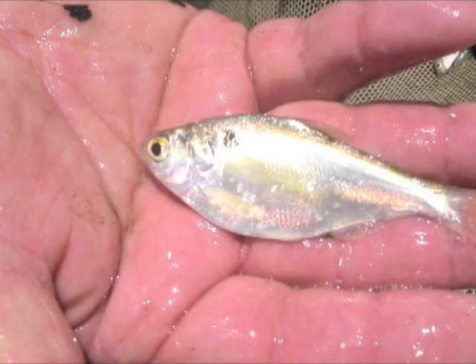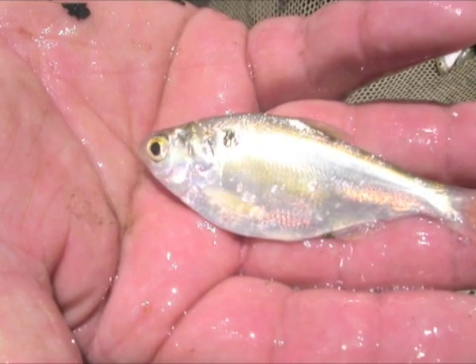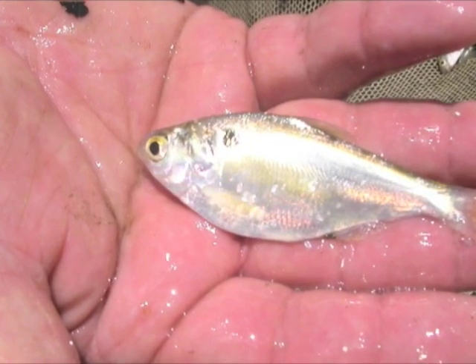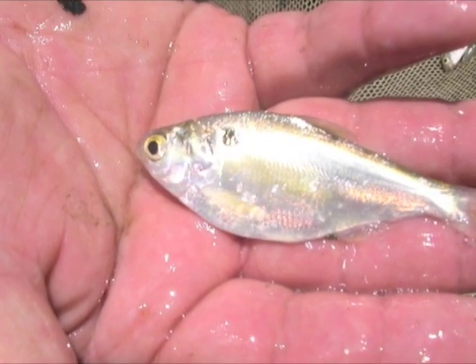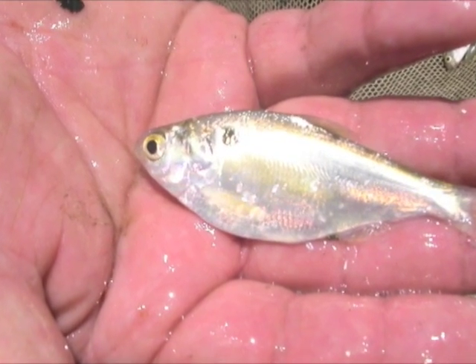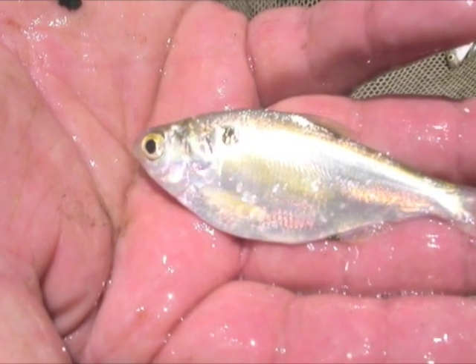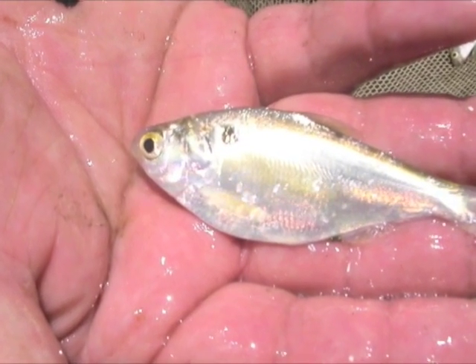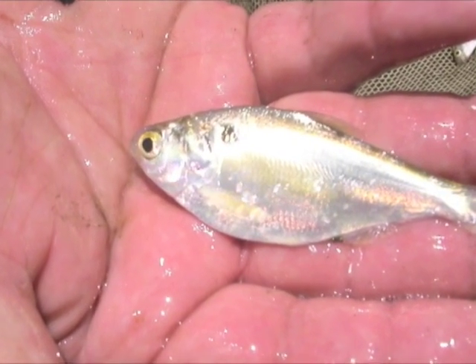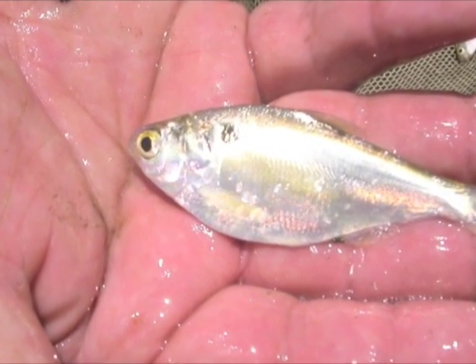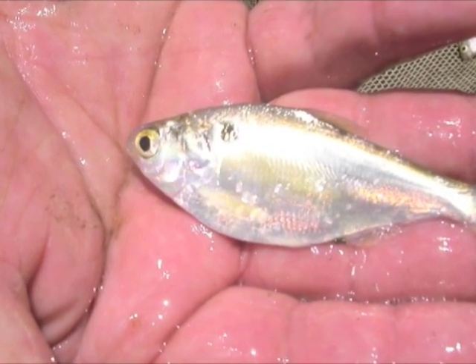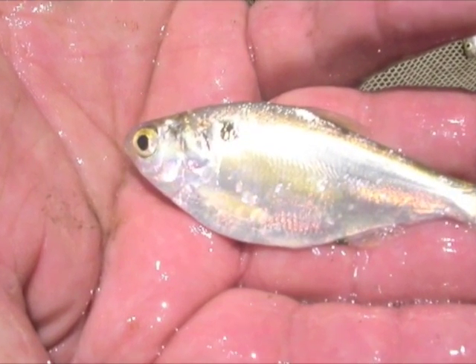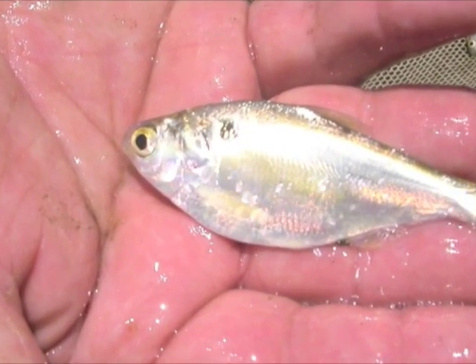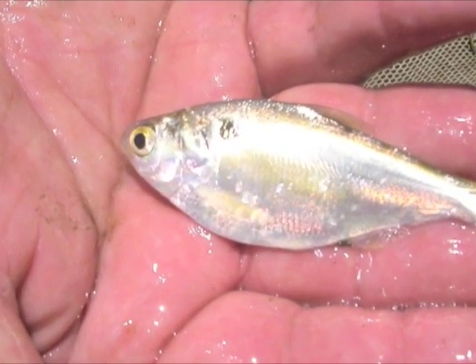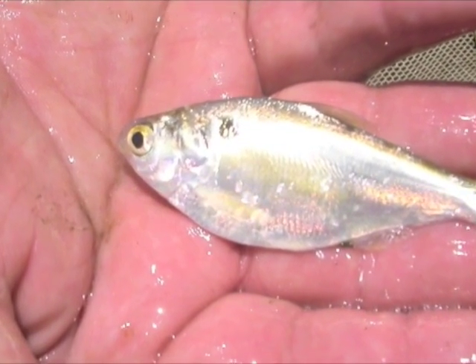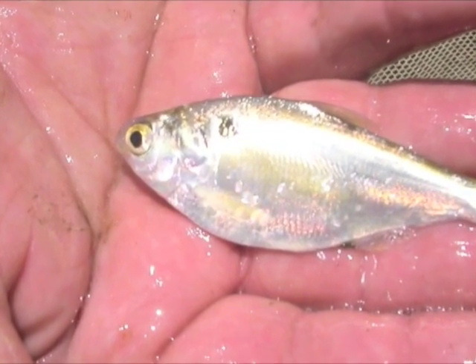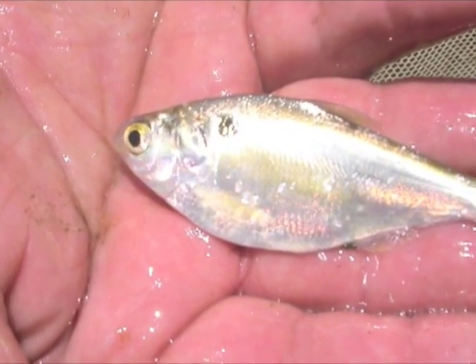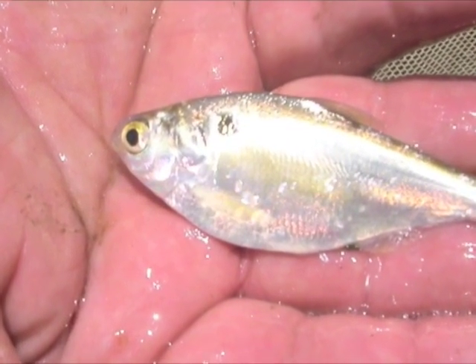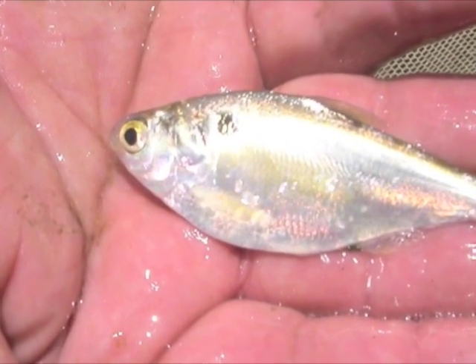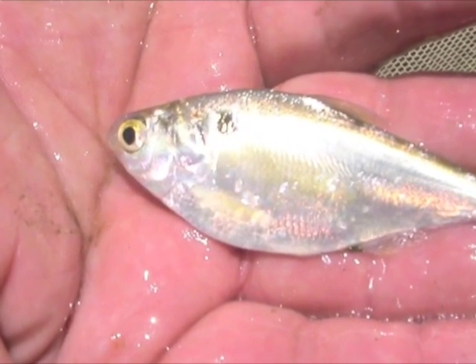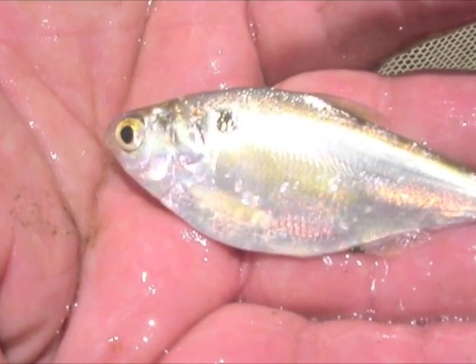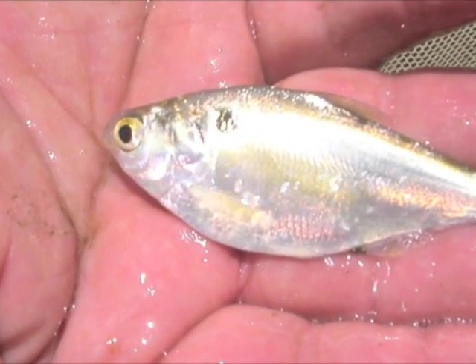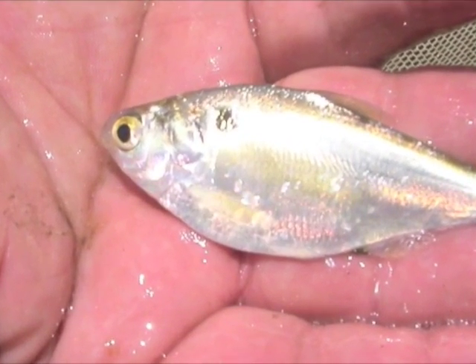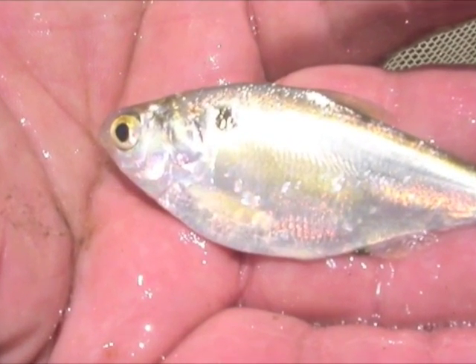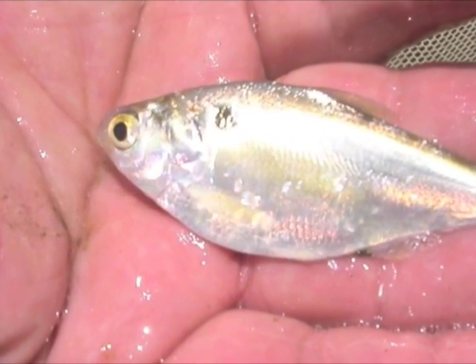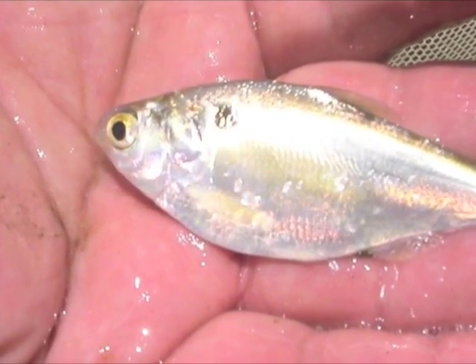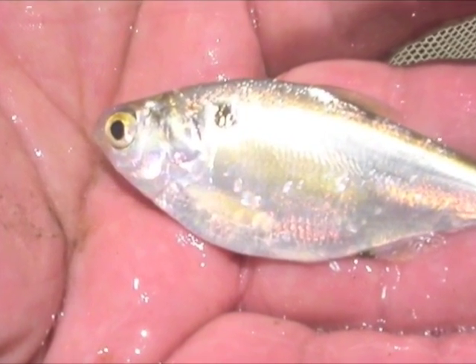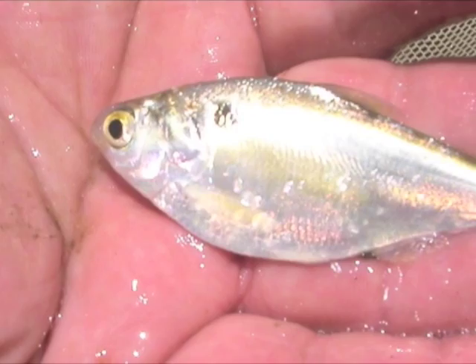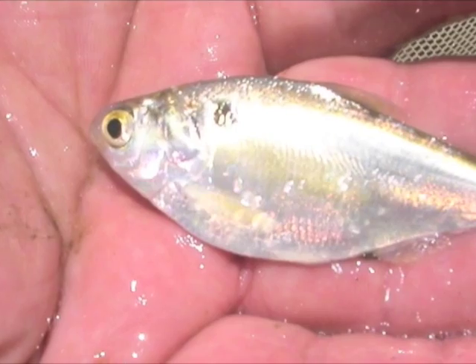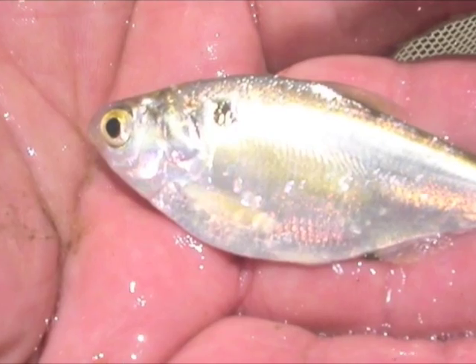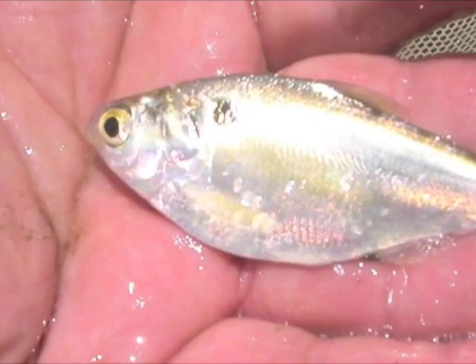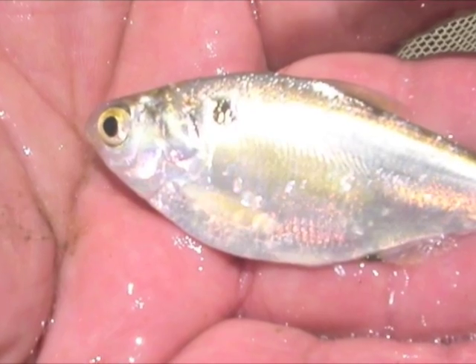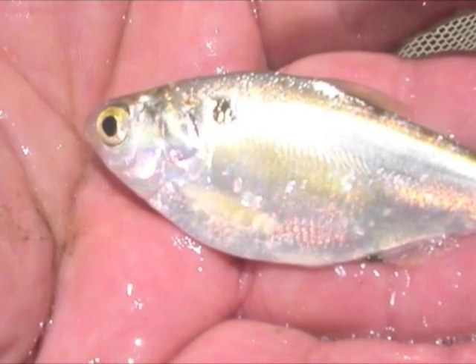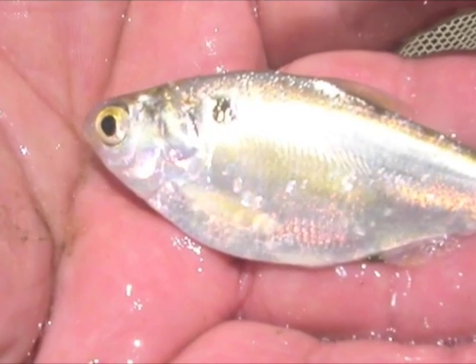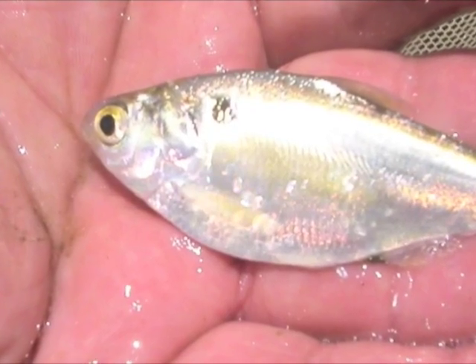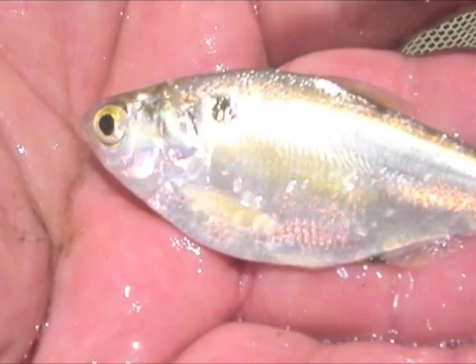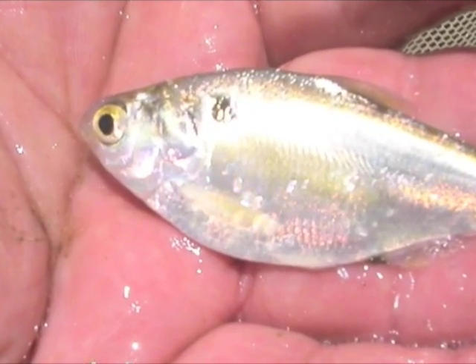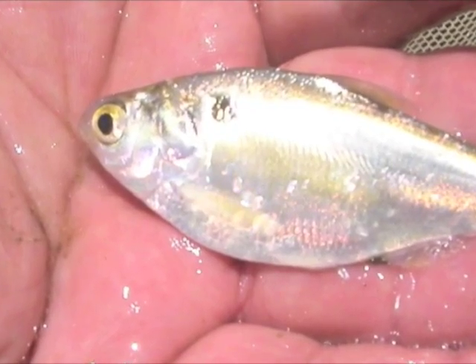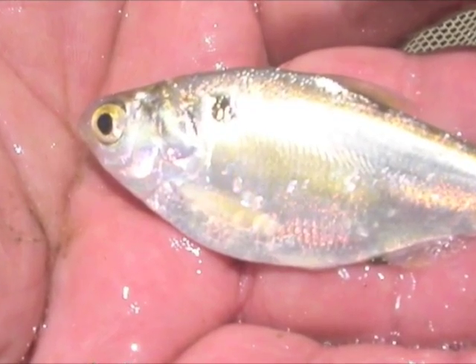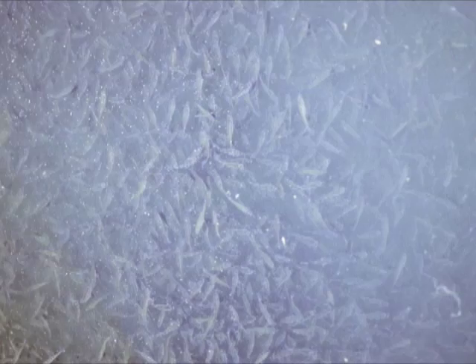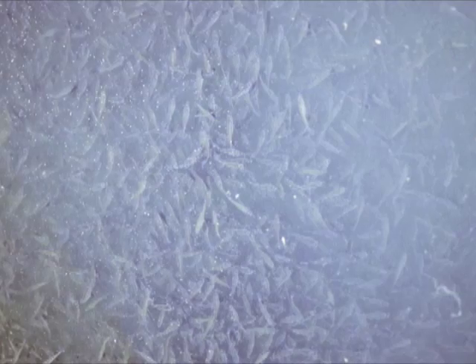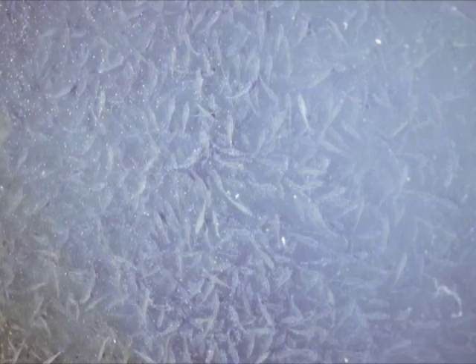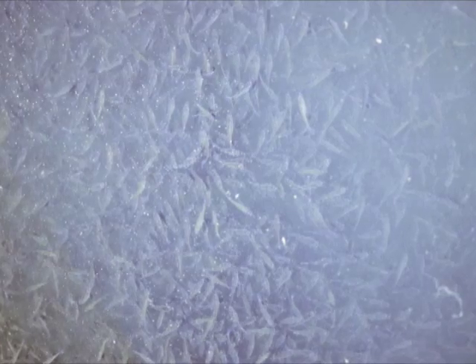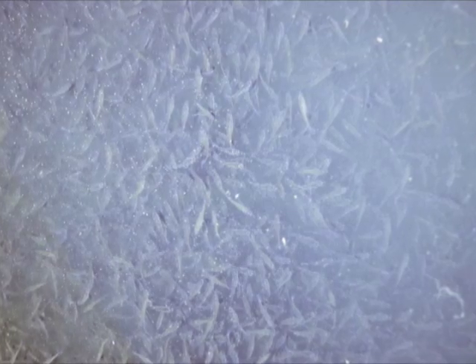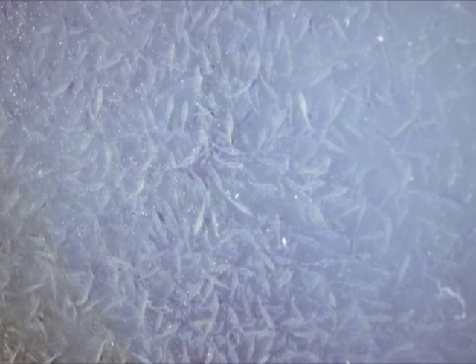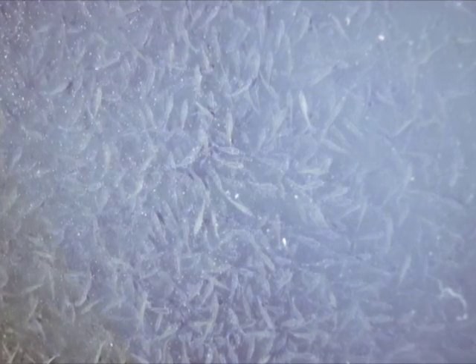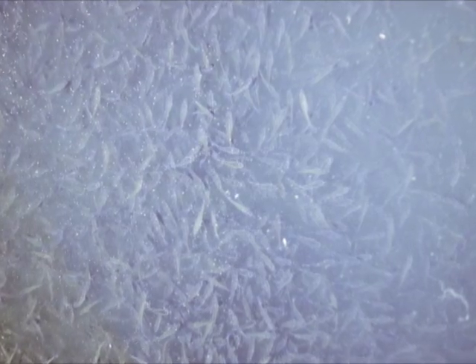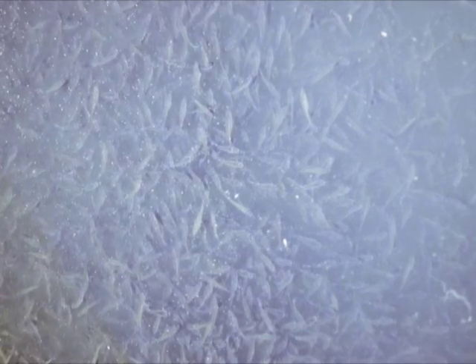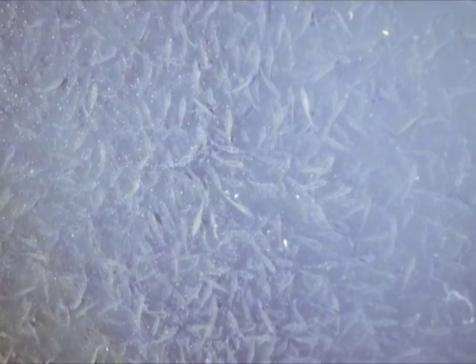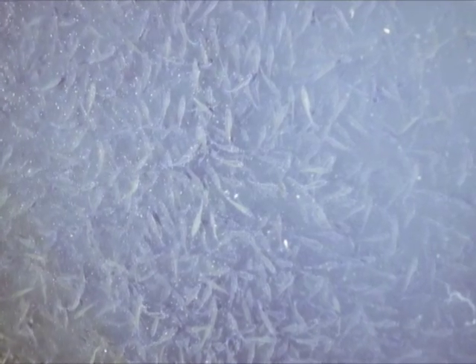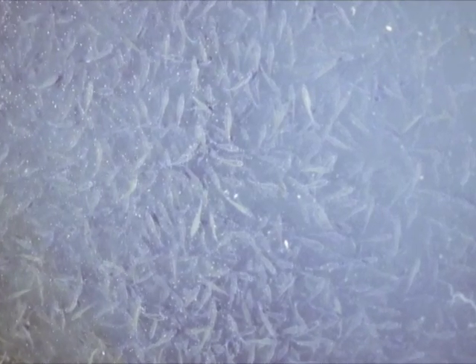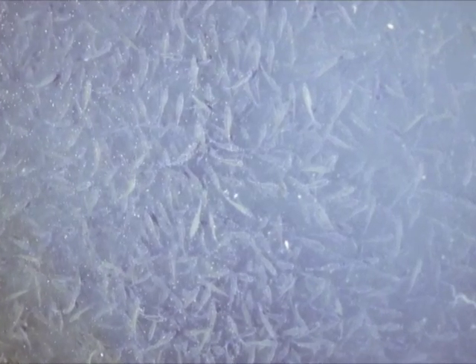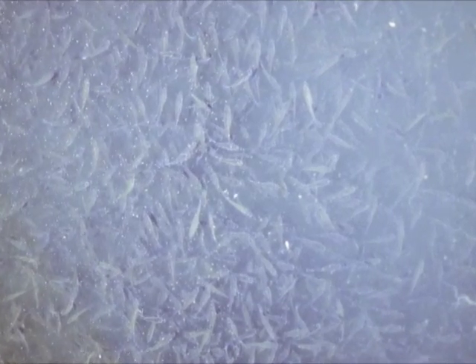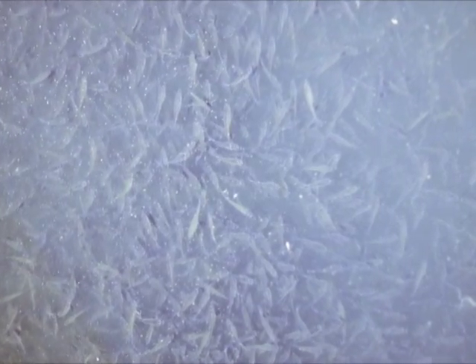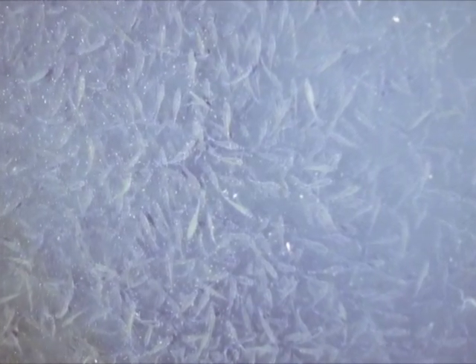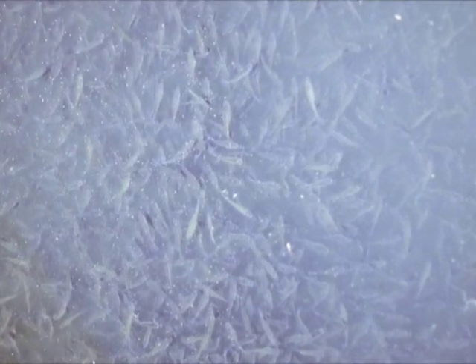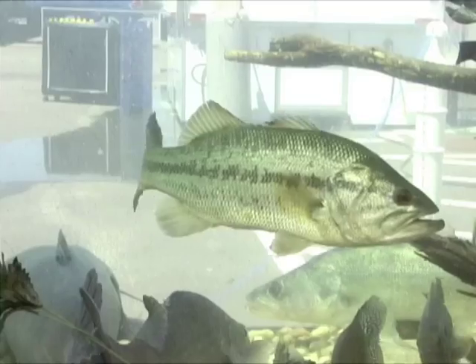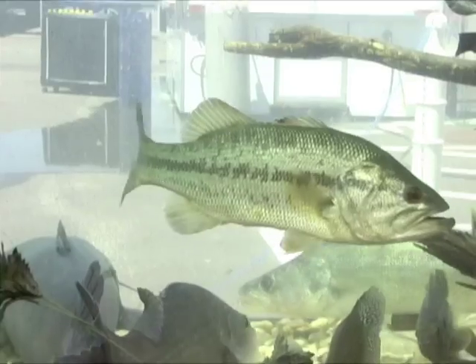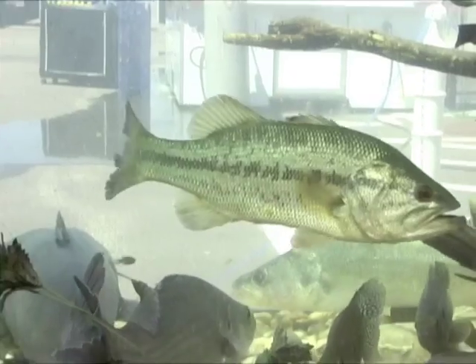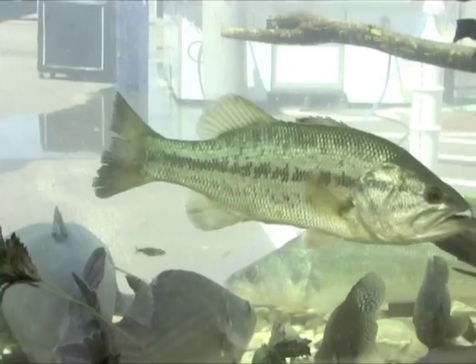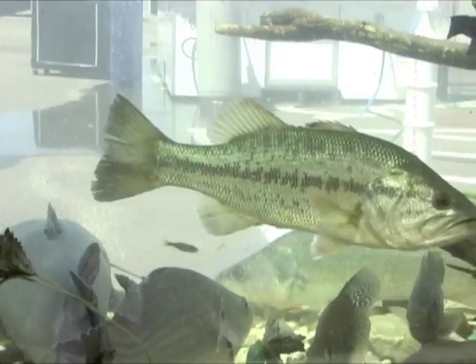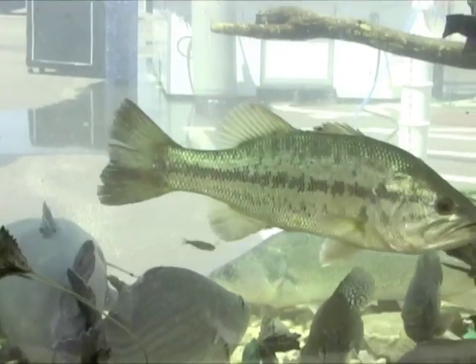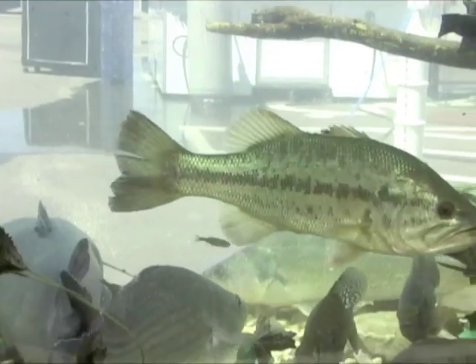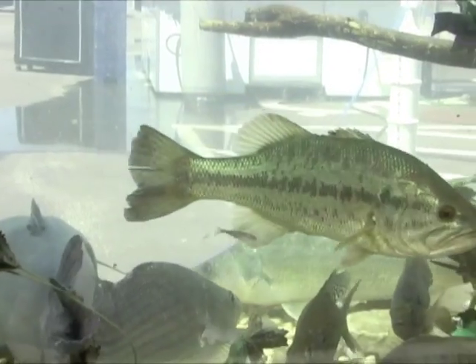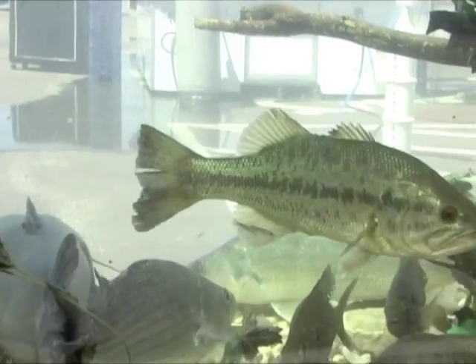Normally, the baby shad outgrow young bass and are unavailable as food. This reduces bass survival.